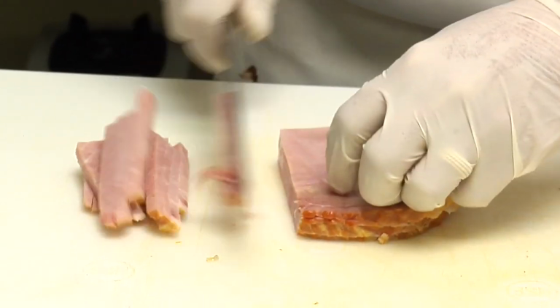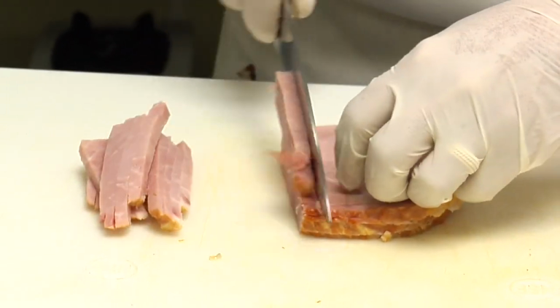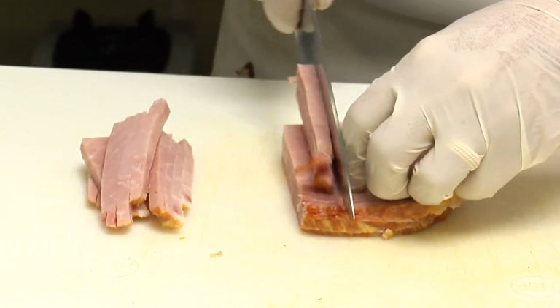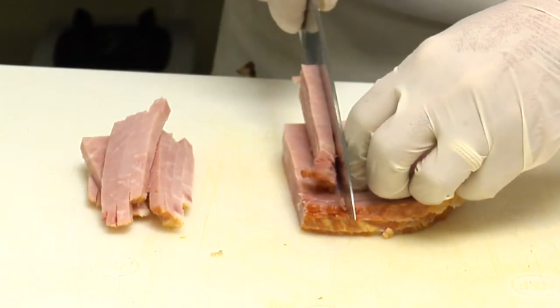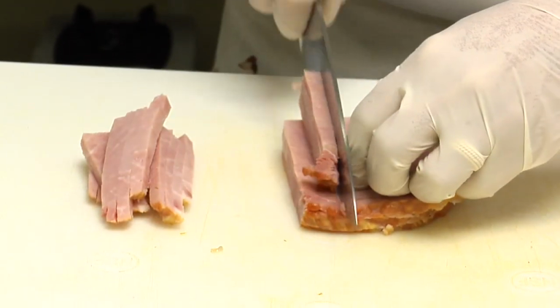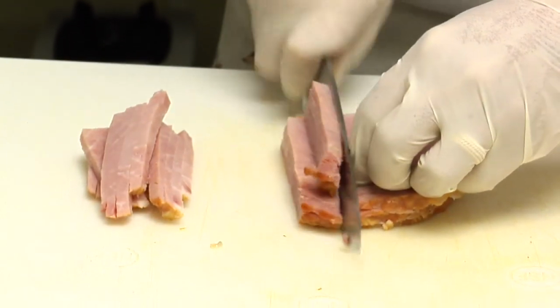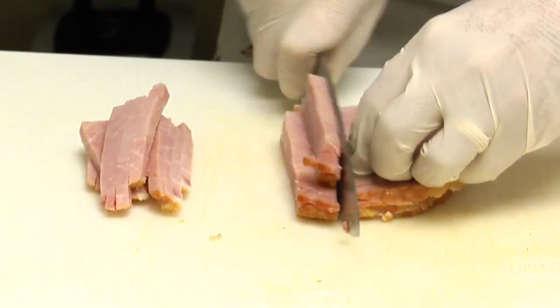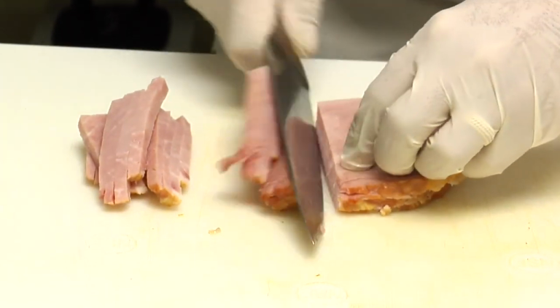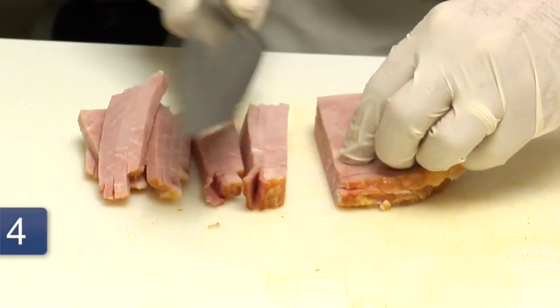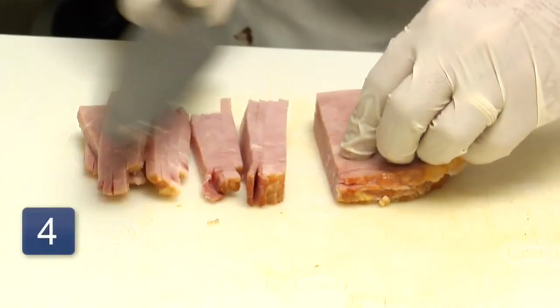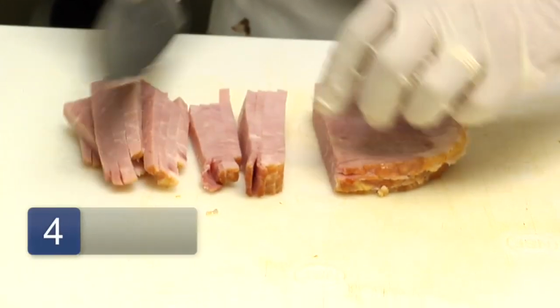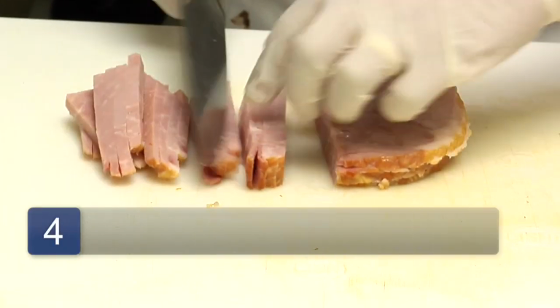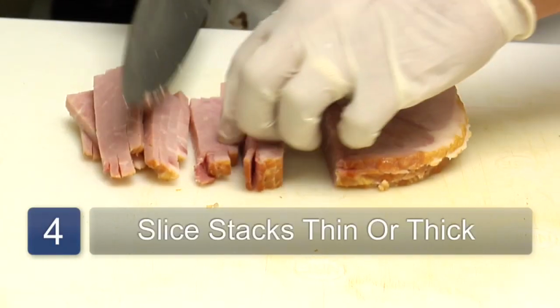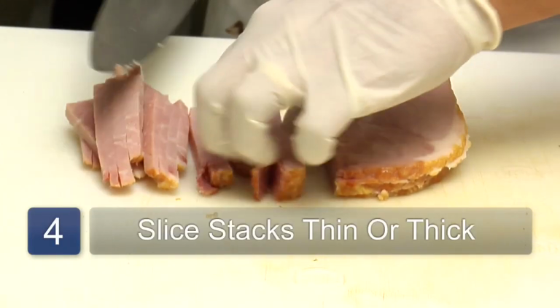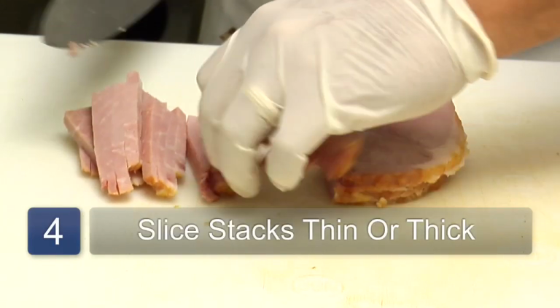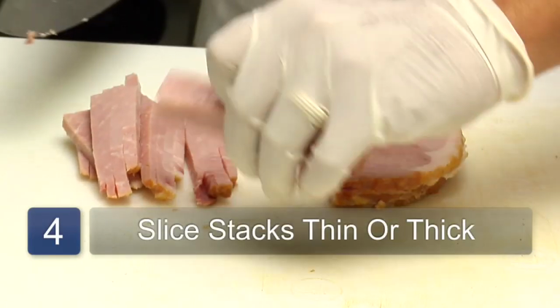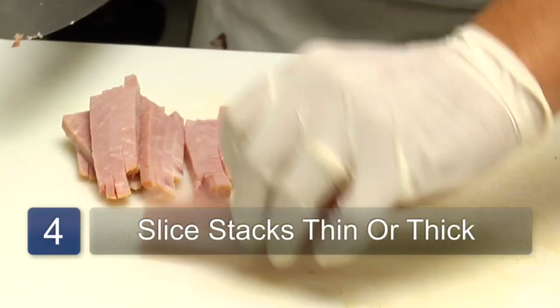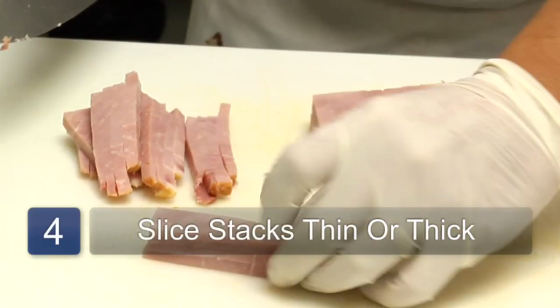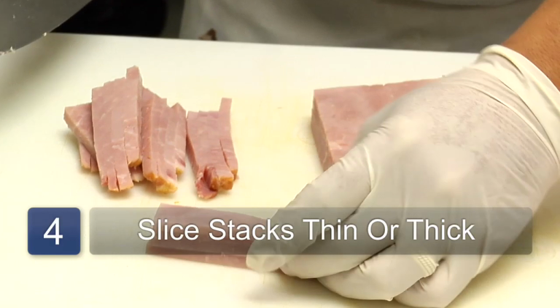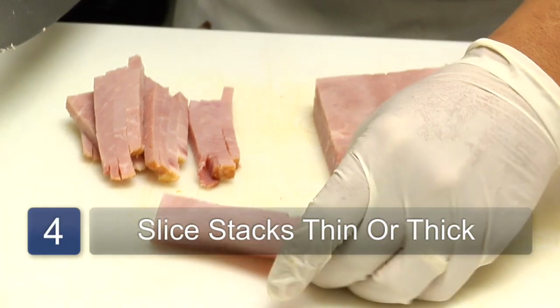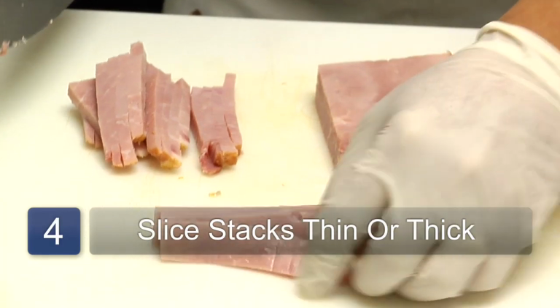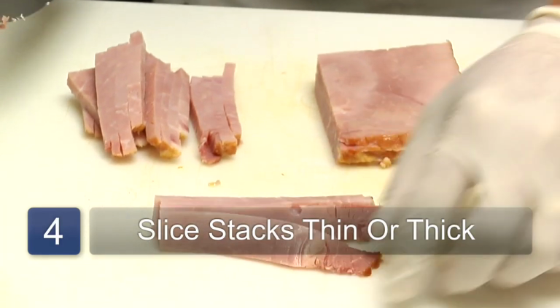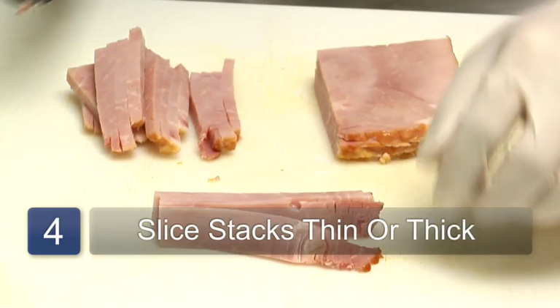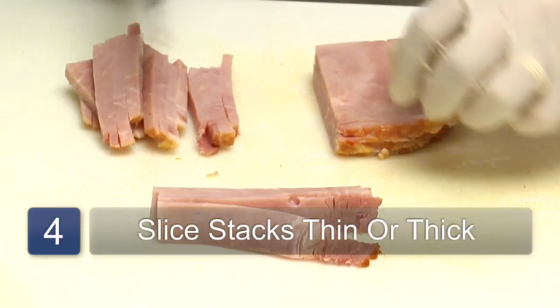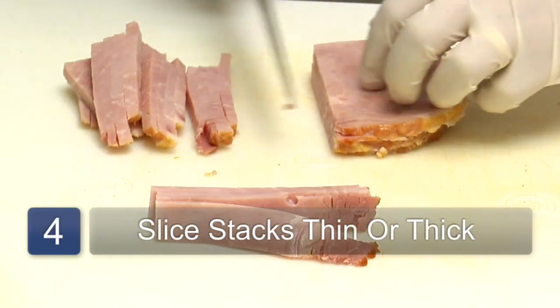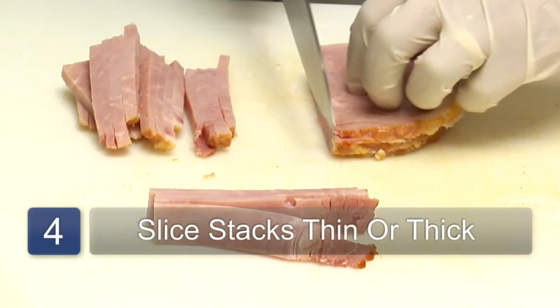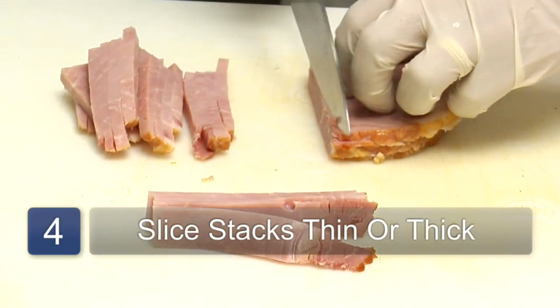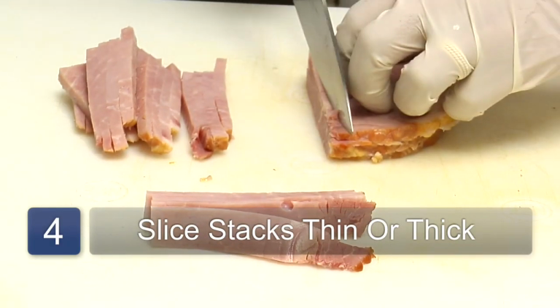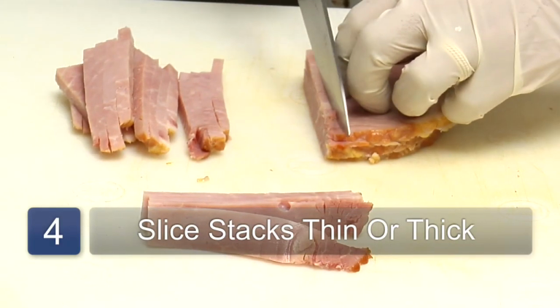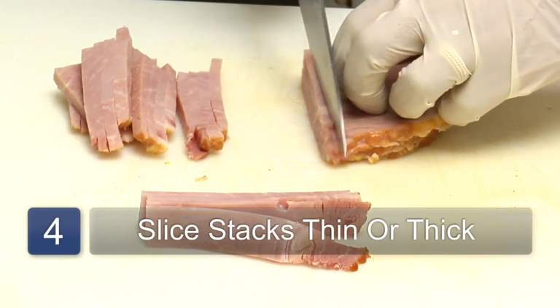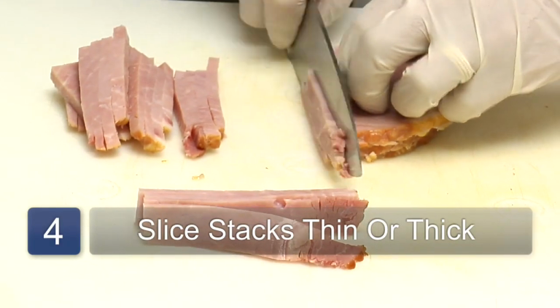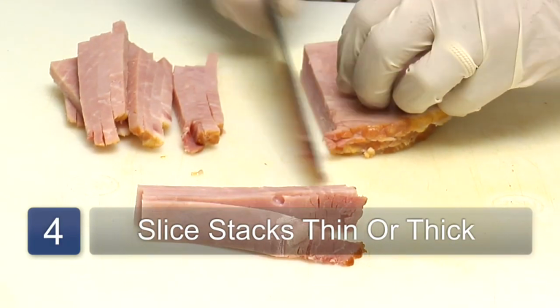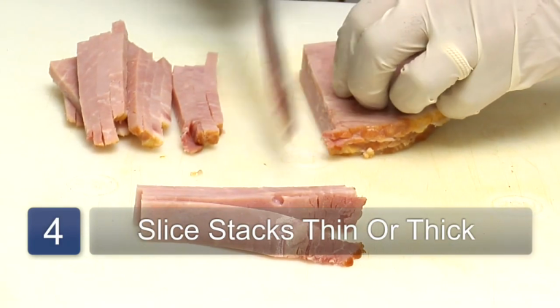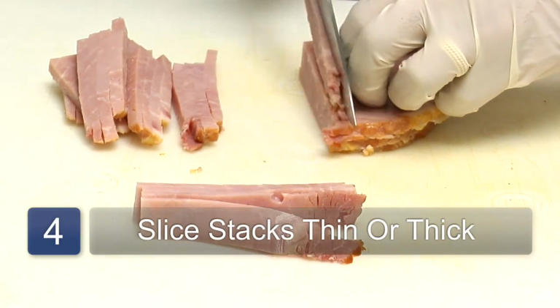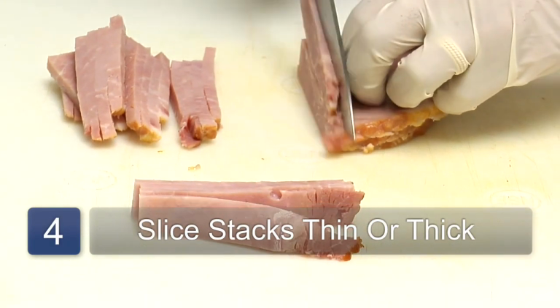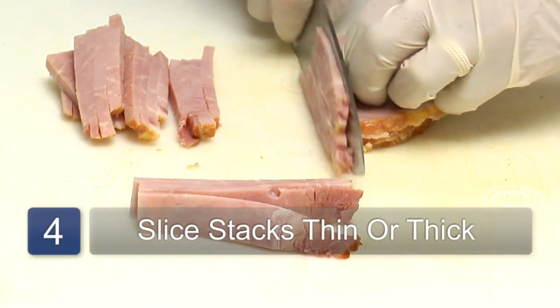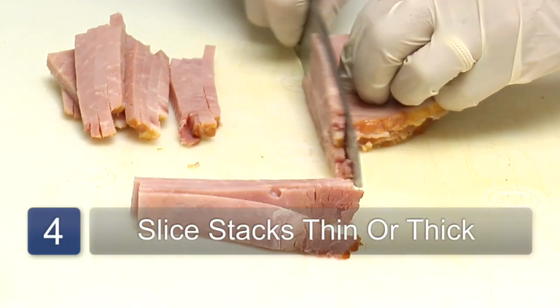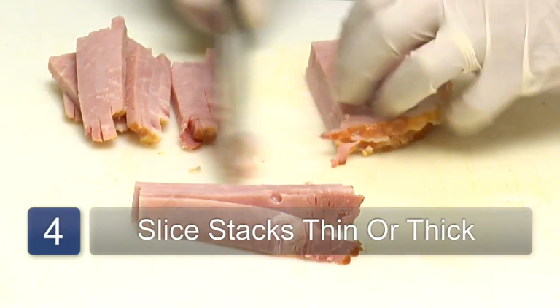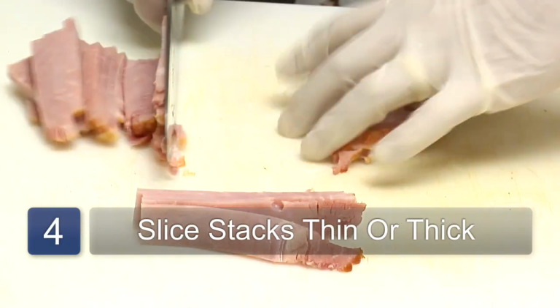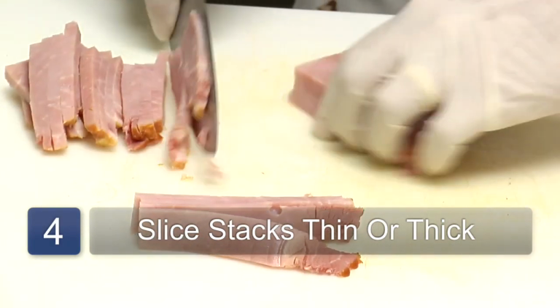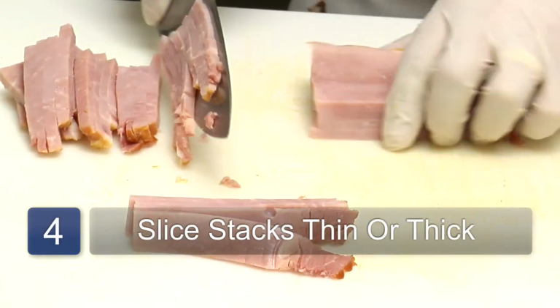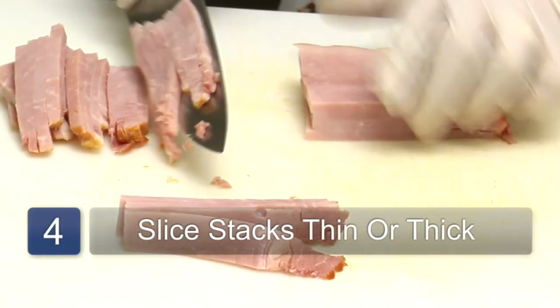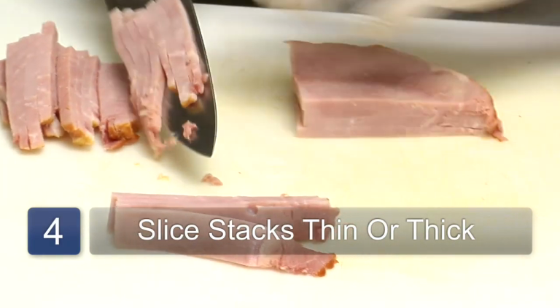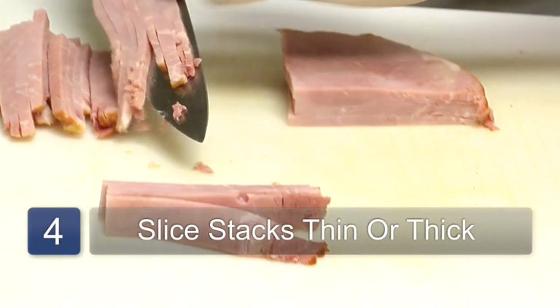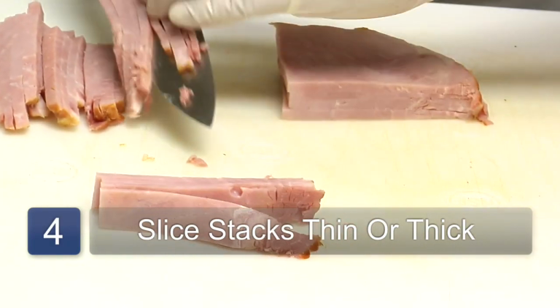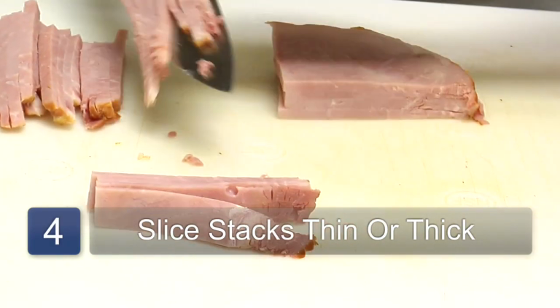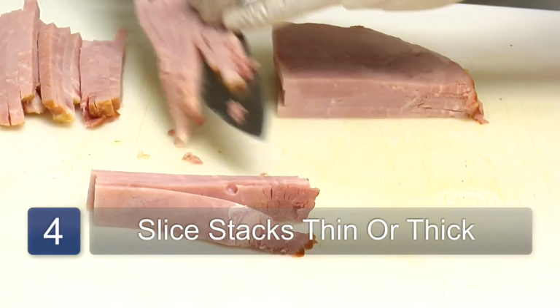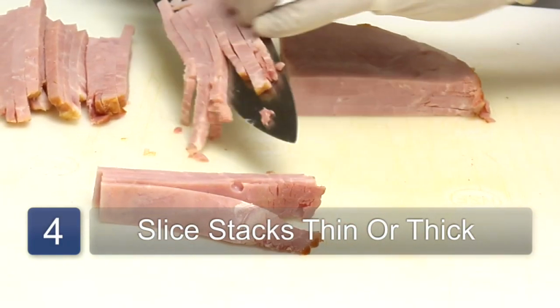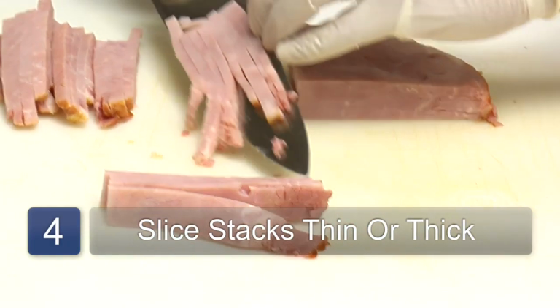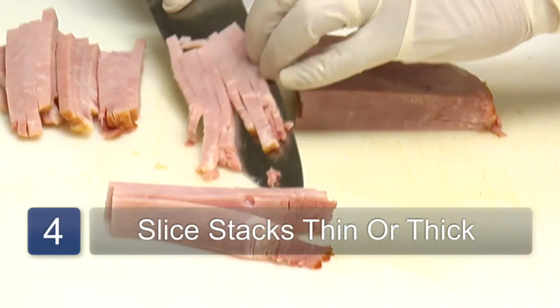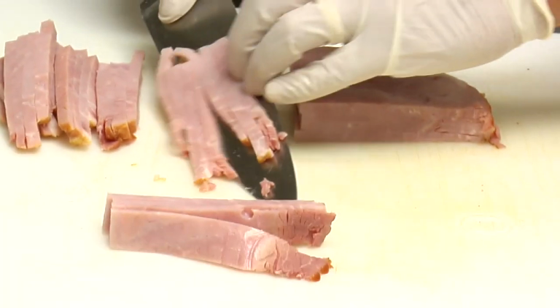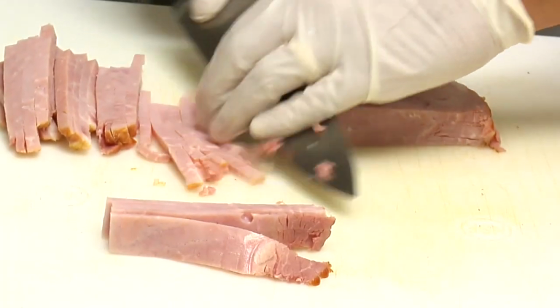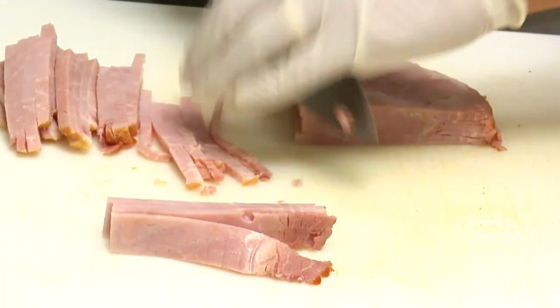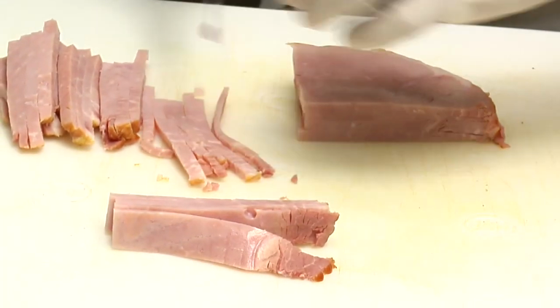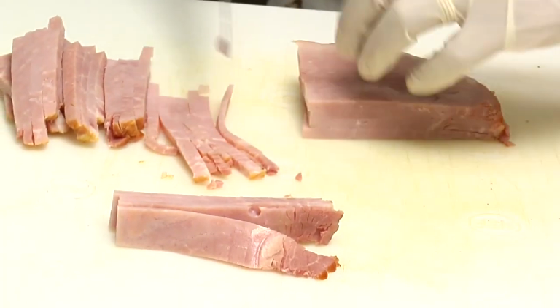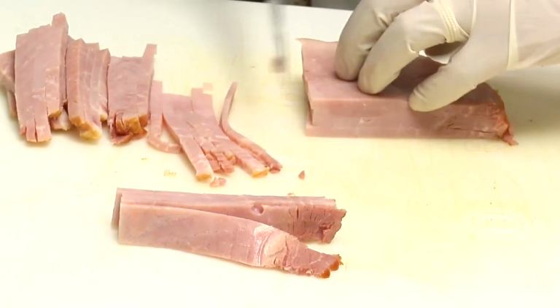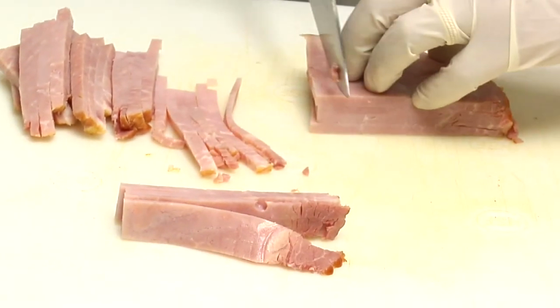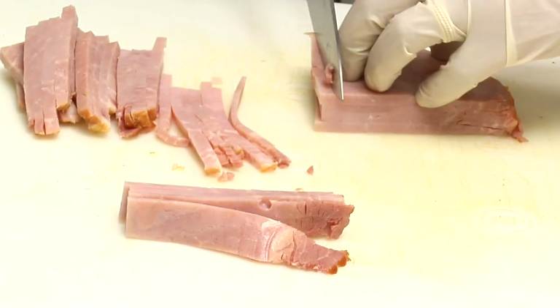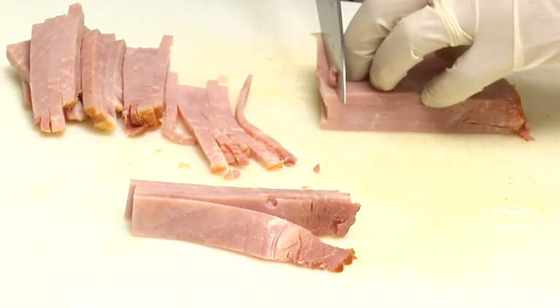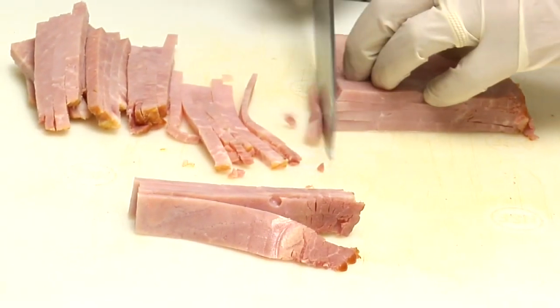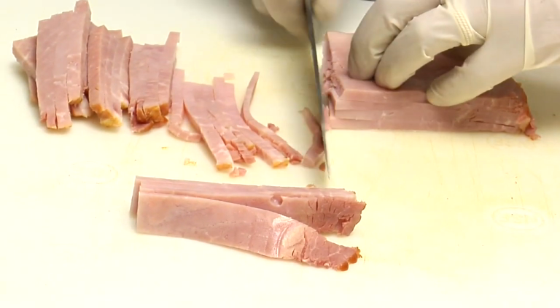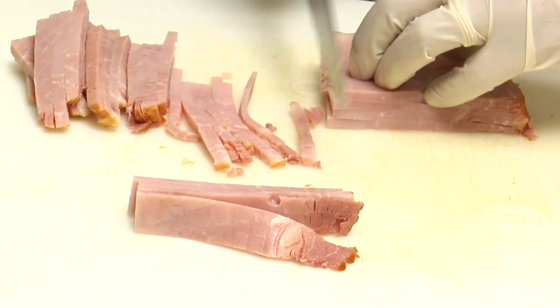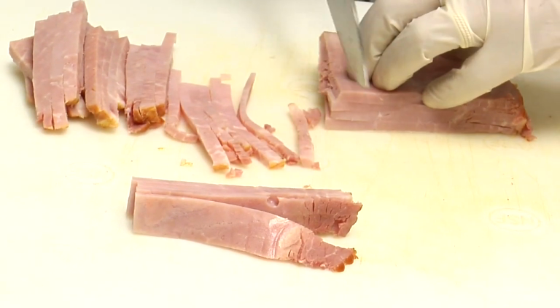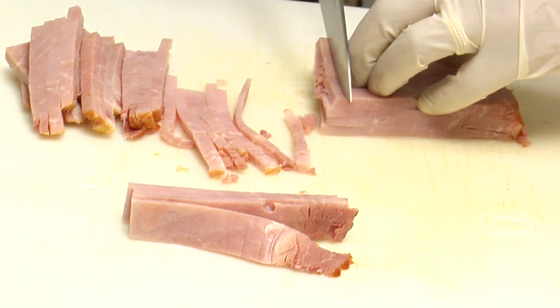If you want them thicker, cut thicker. If you want them thin, you want them short.